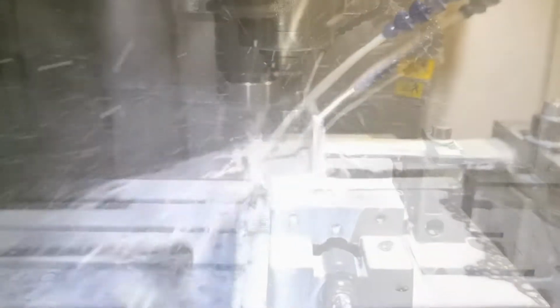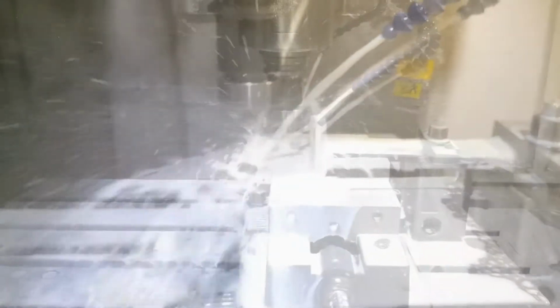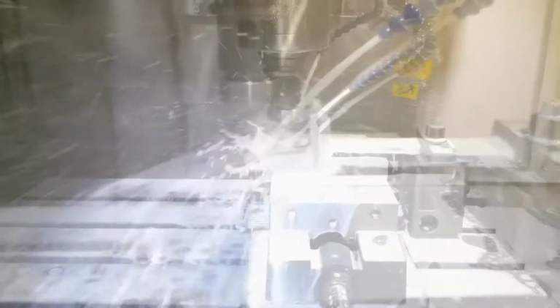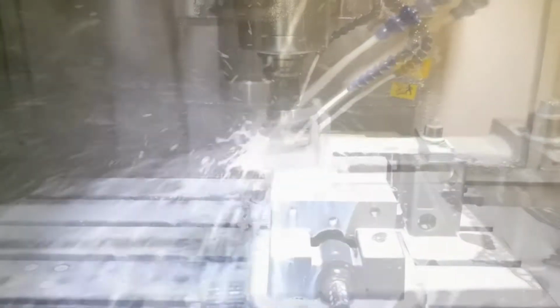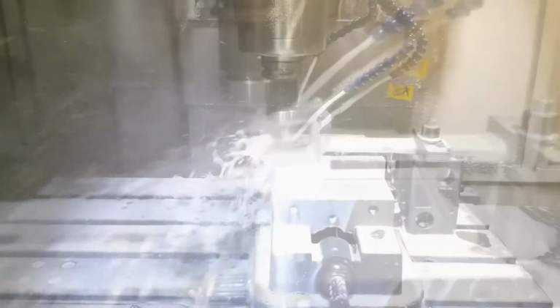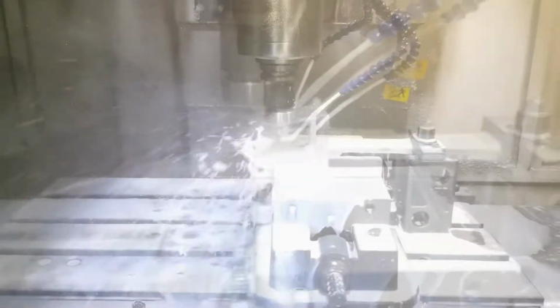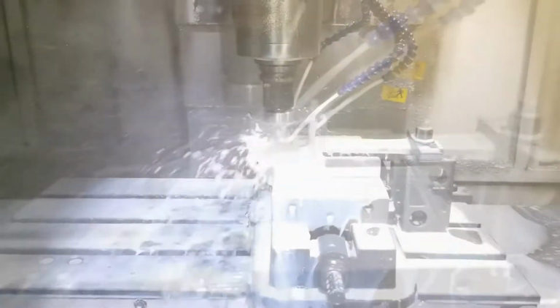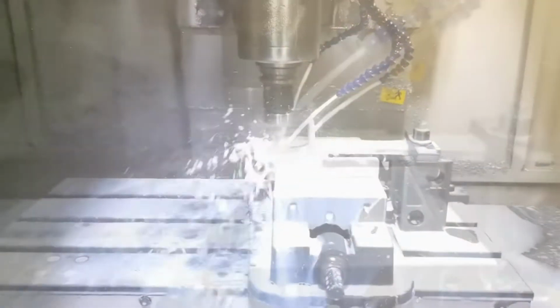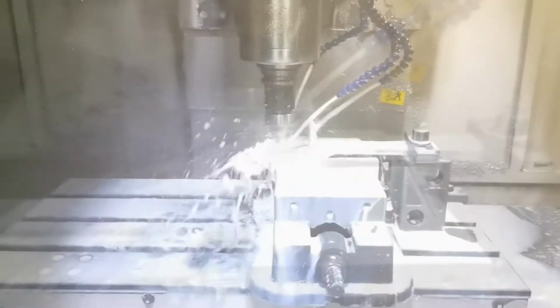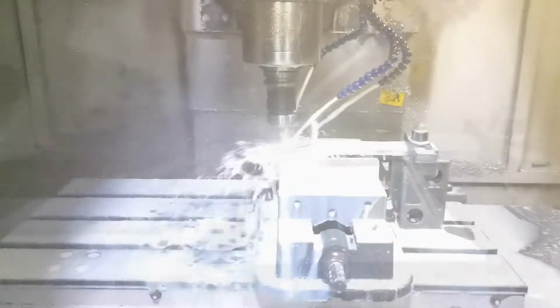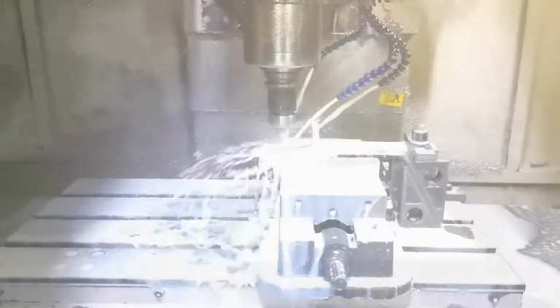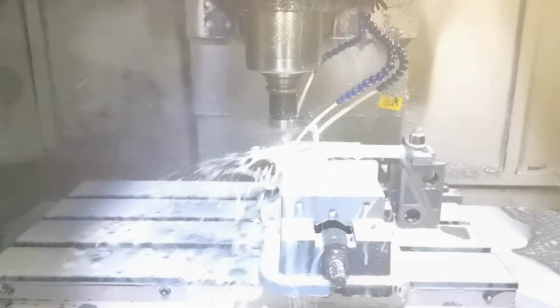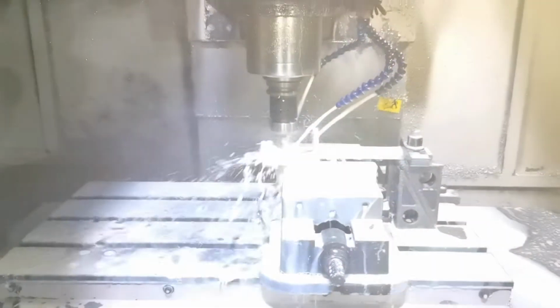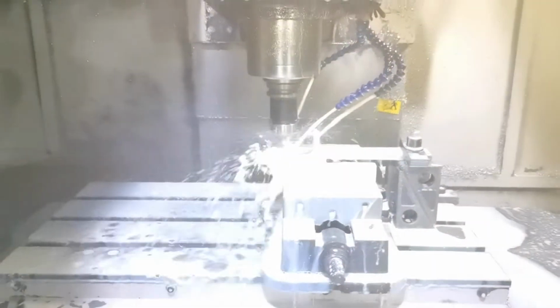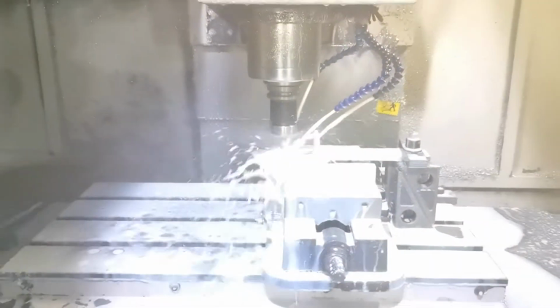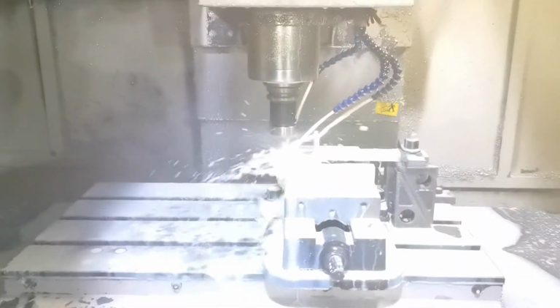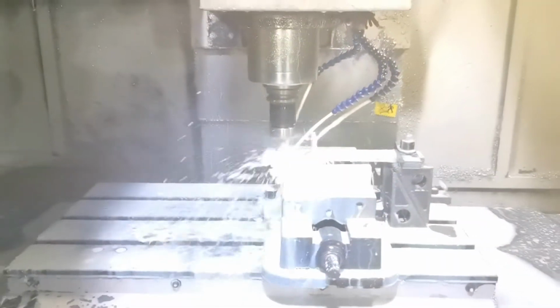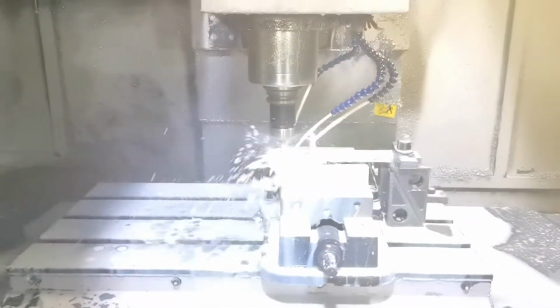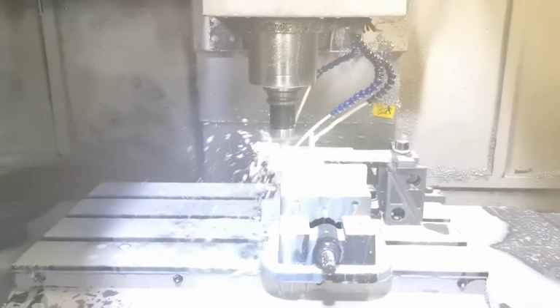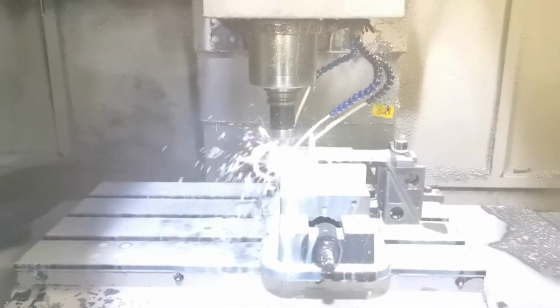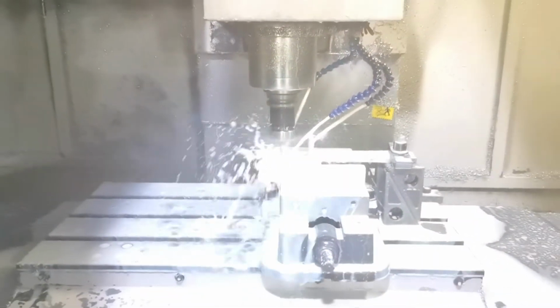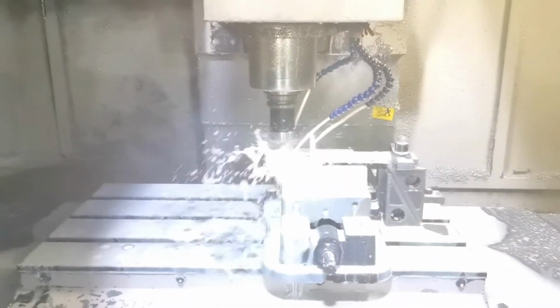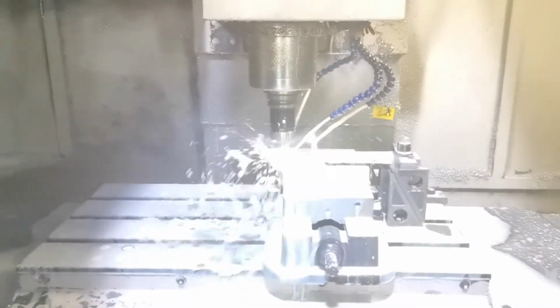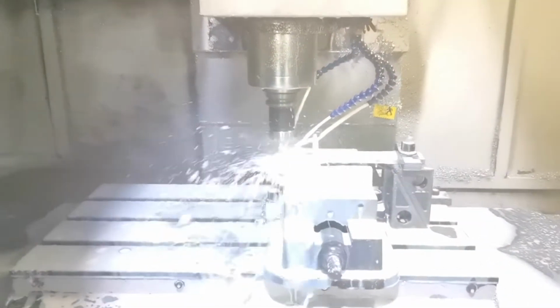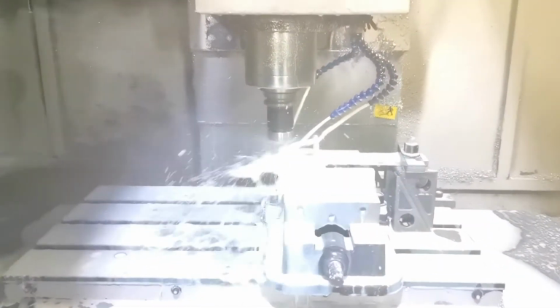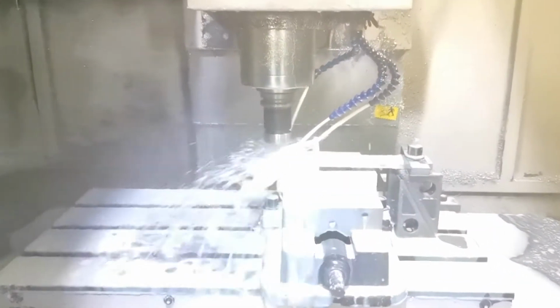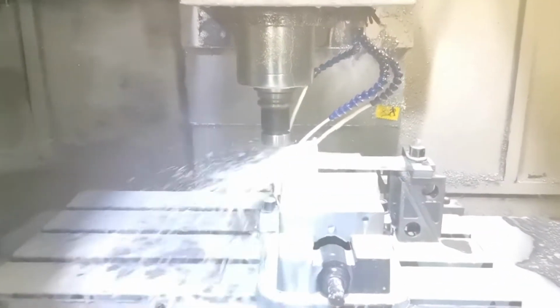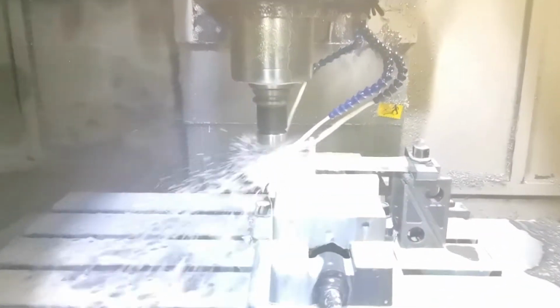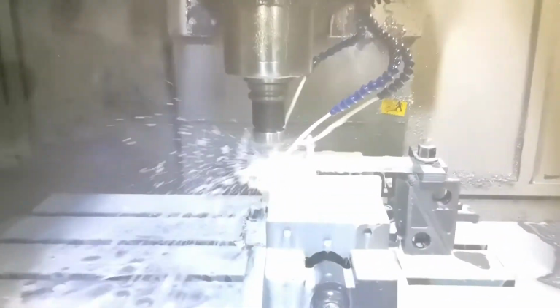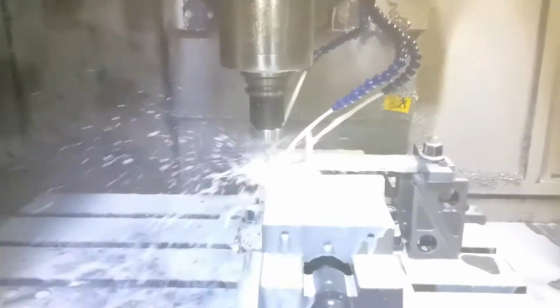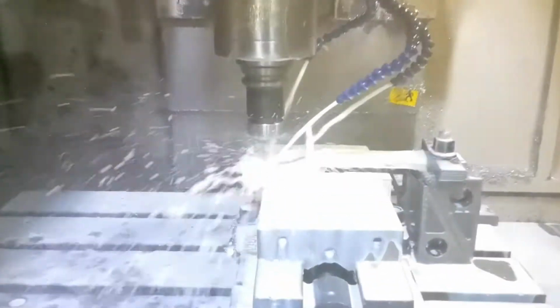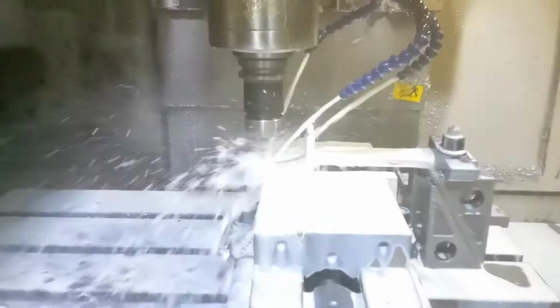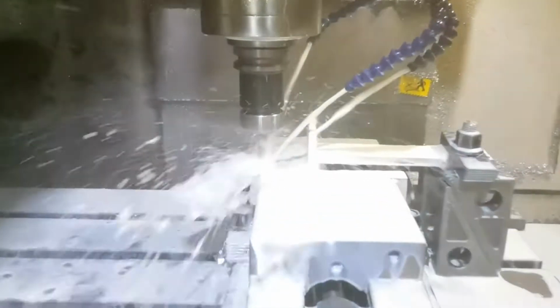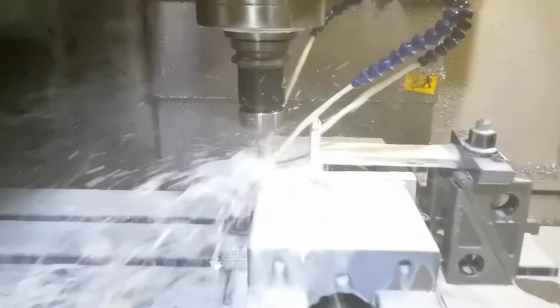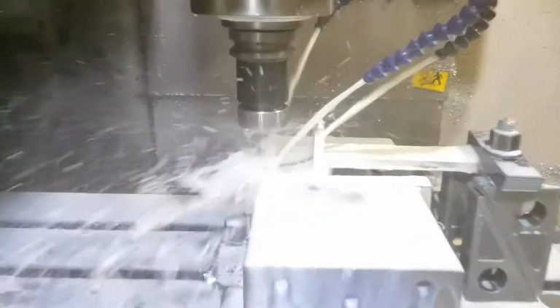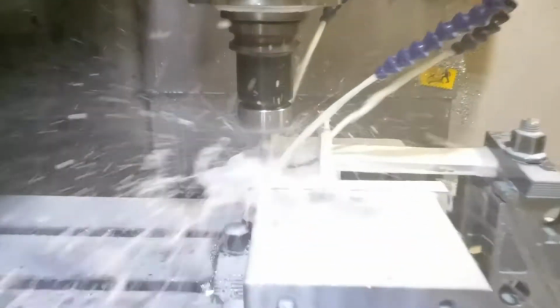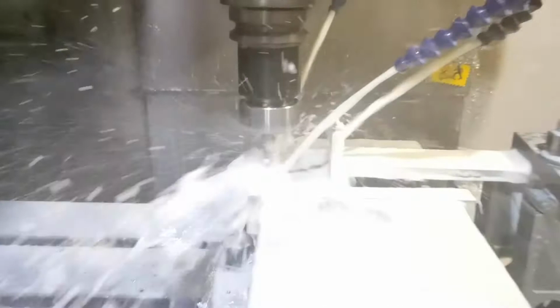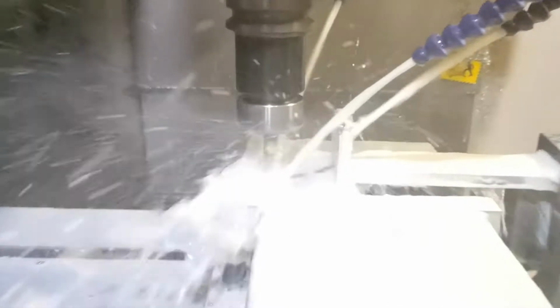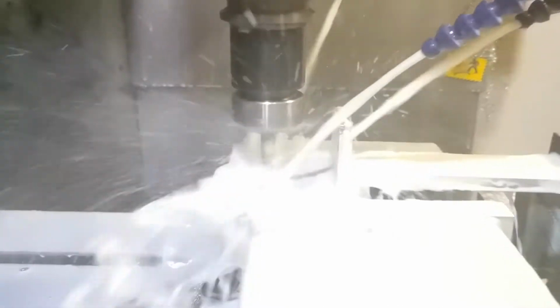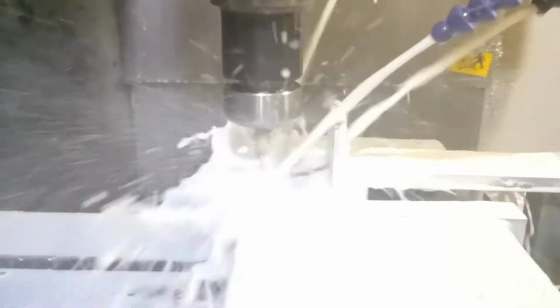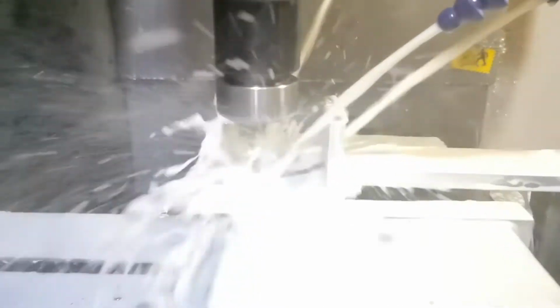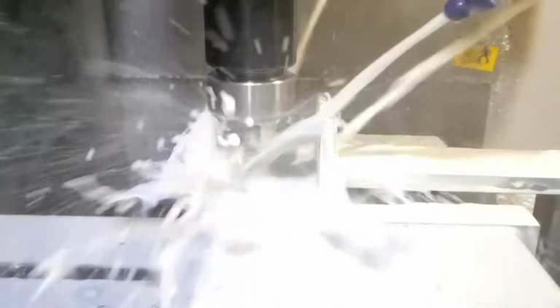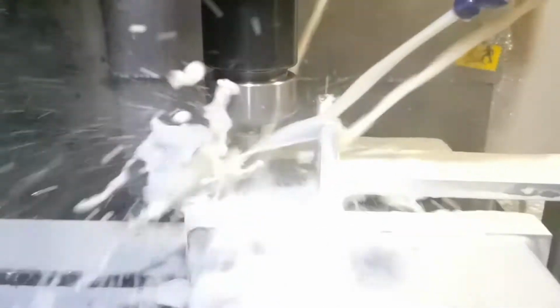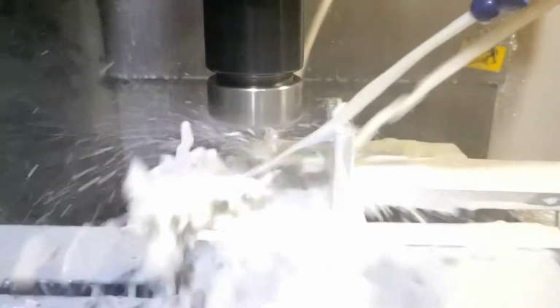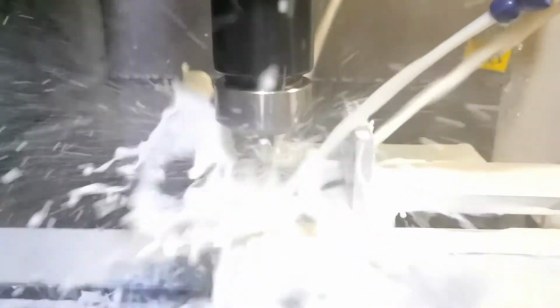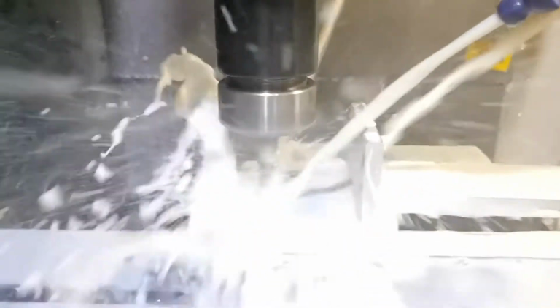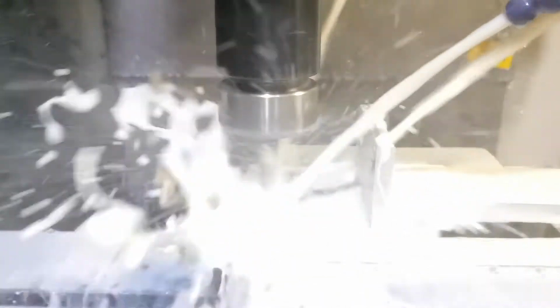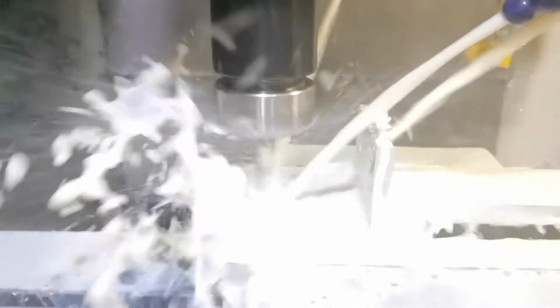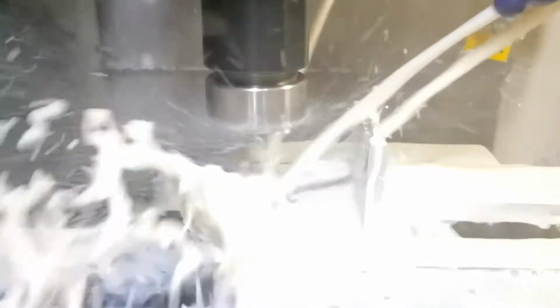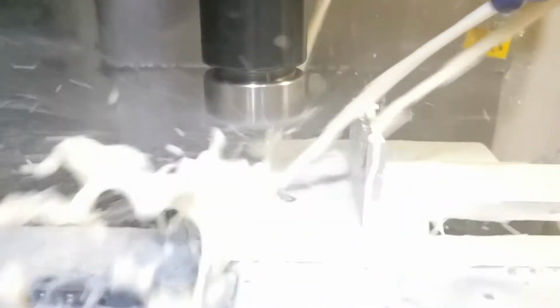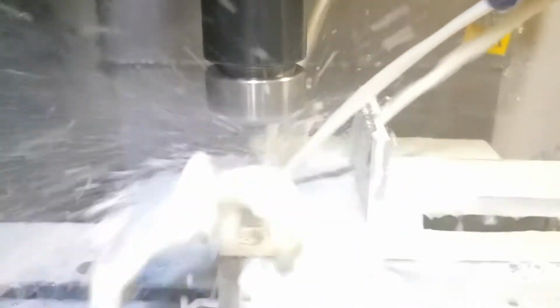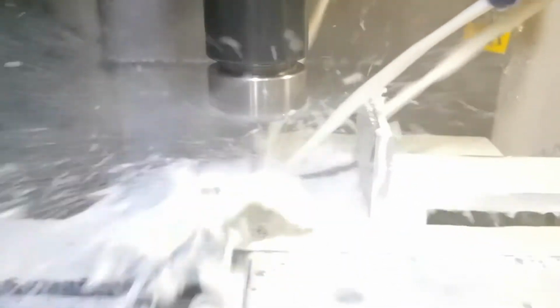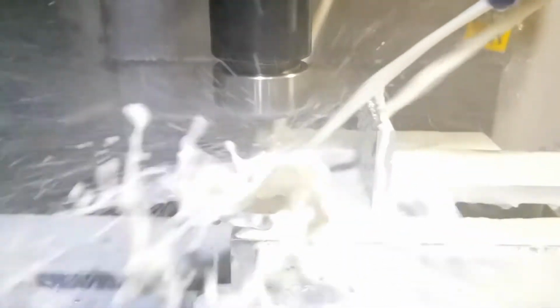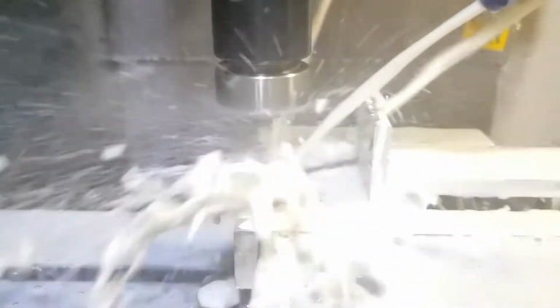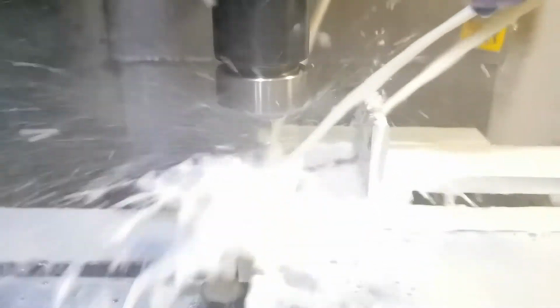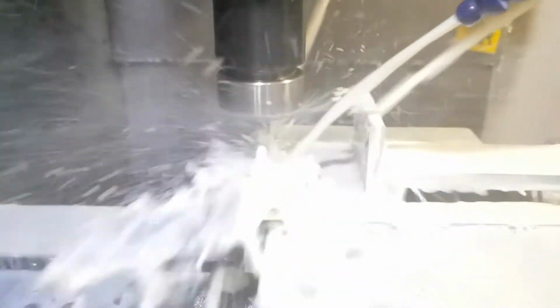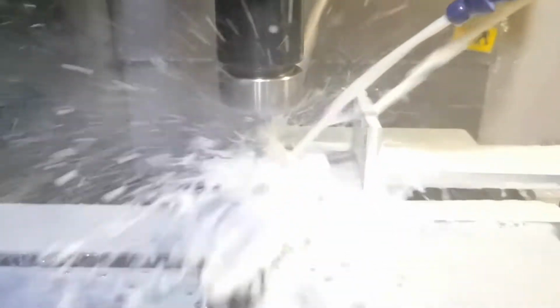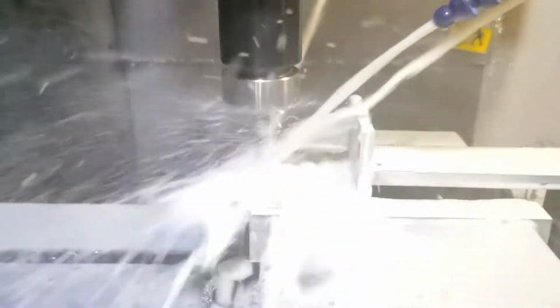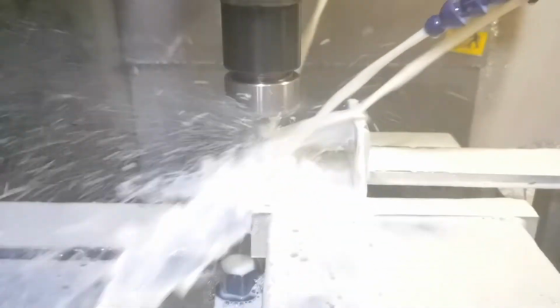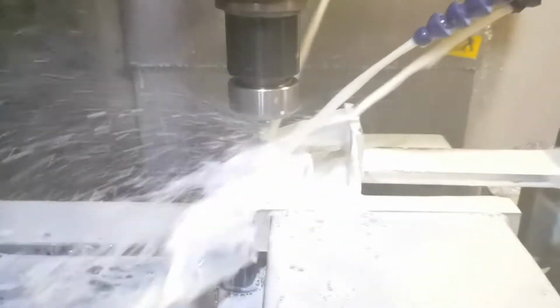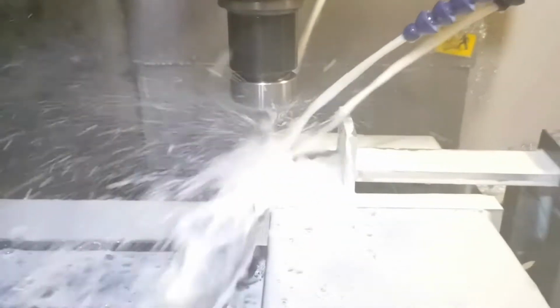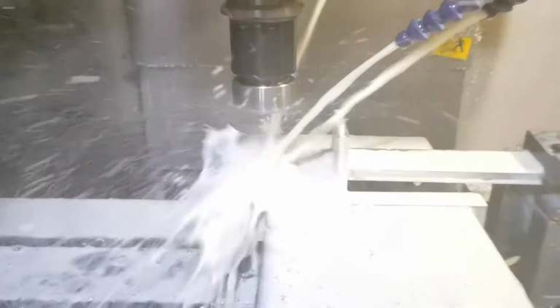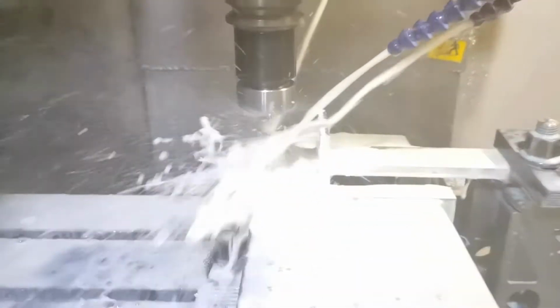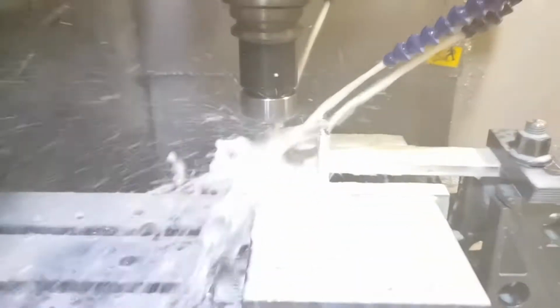As you can see, we use a lot of cooling fluid. This is necessary to reduce the wearing of the cutting tools.